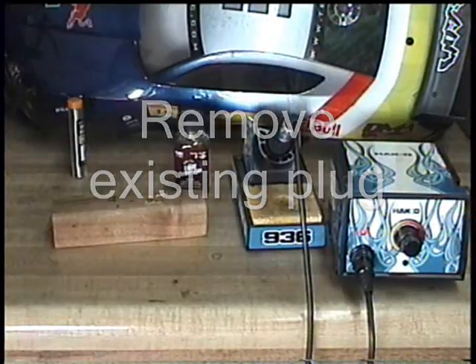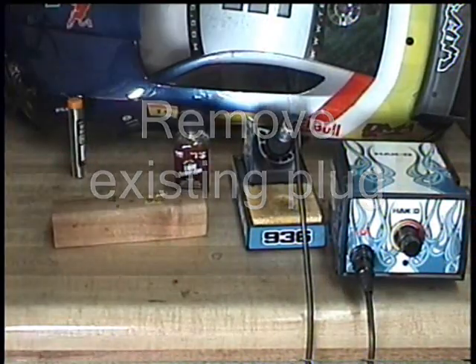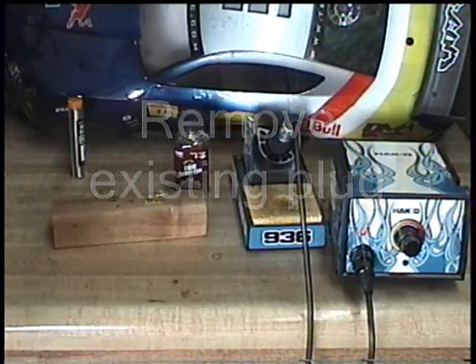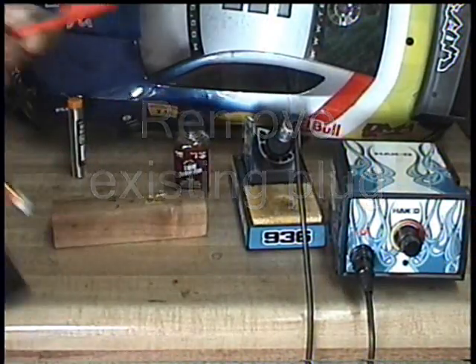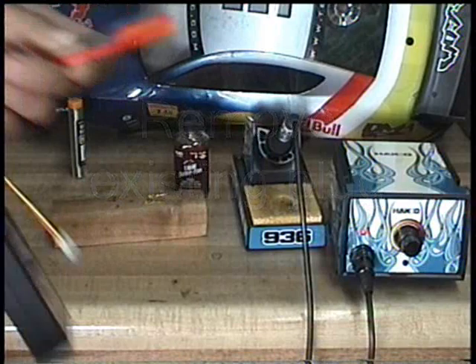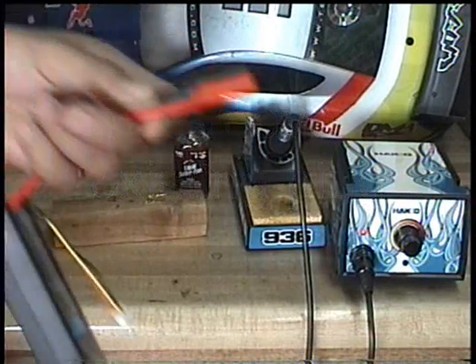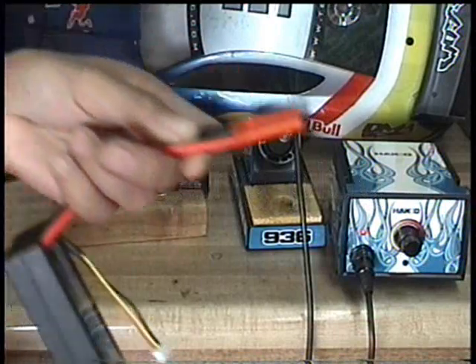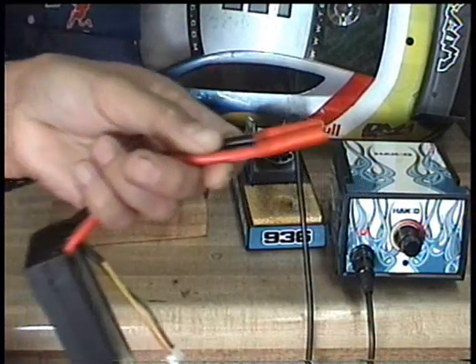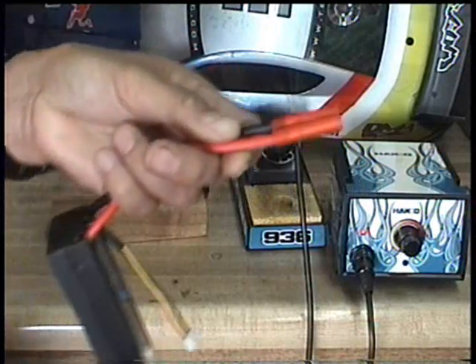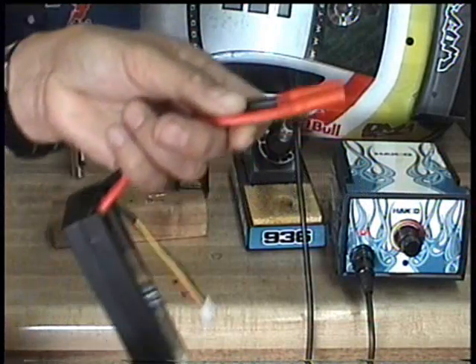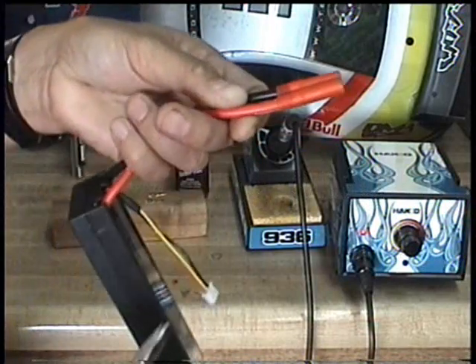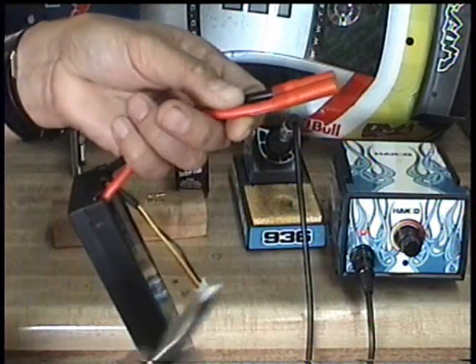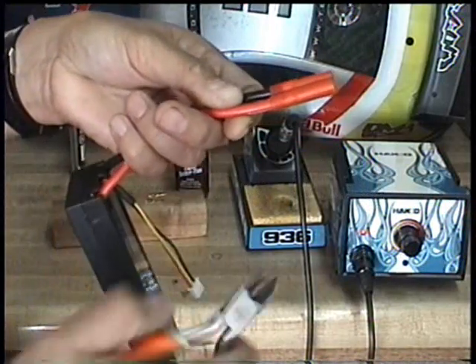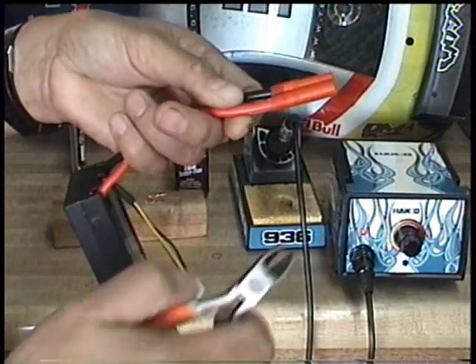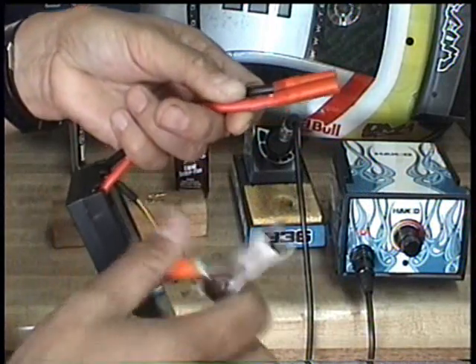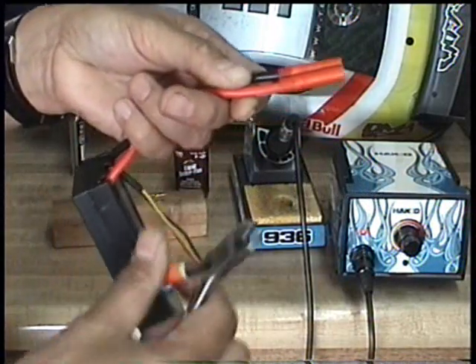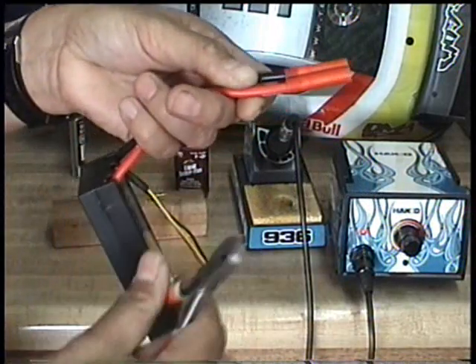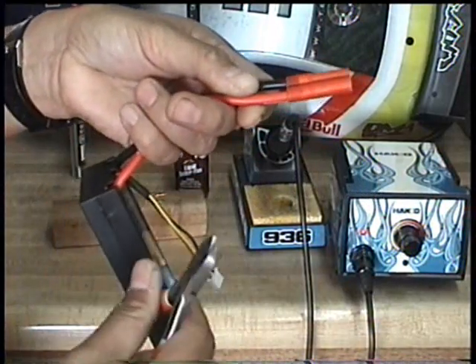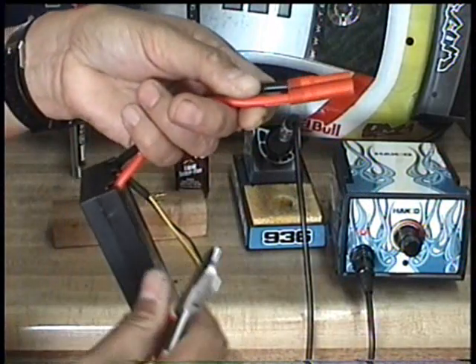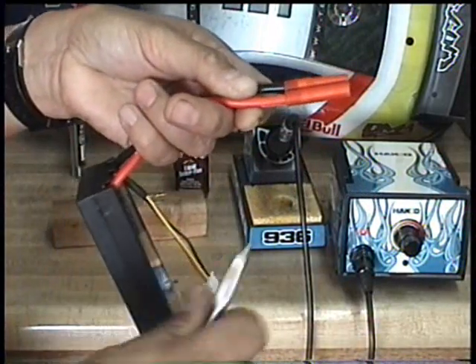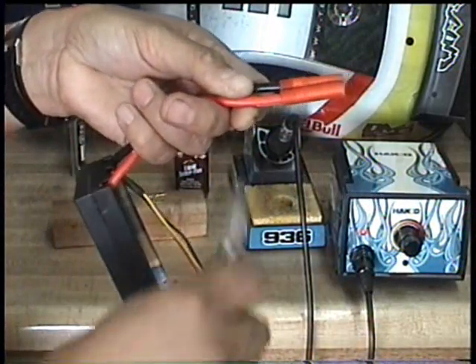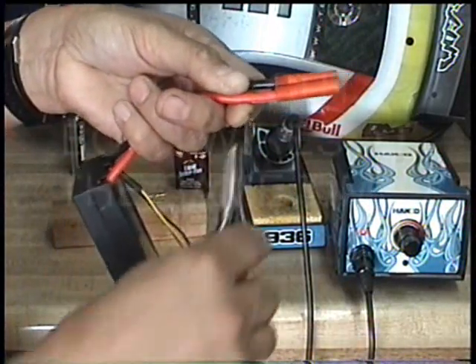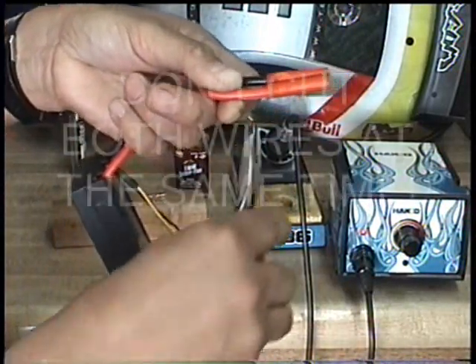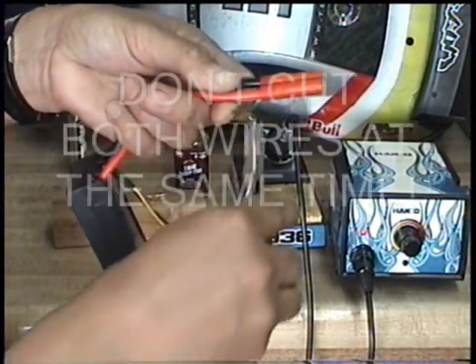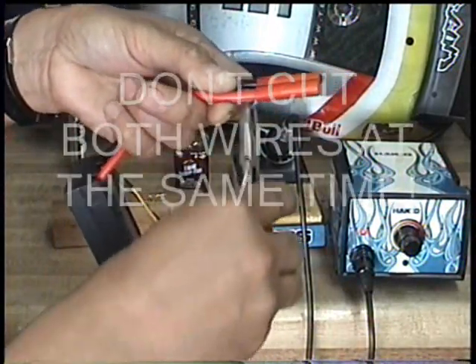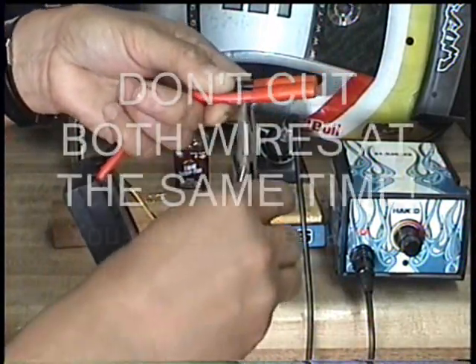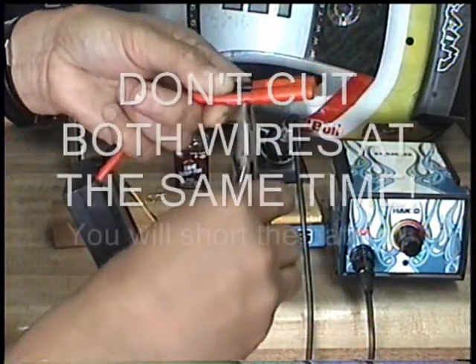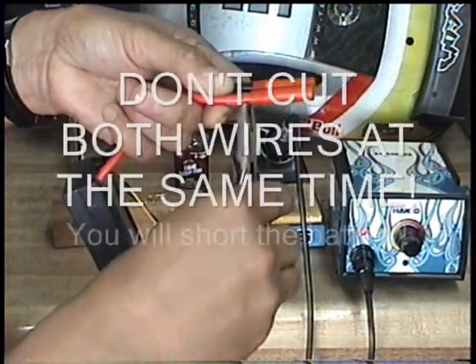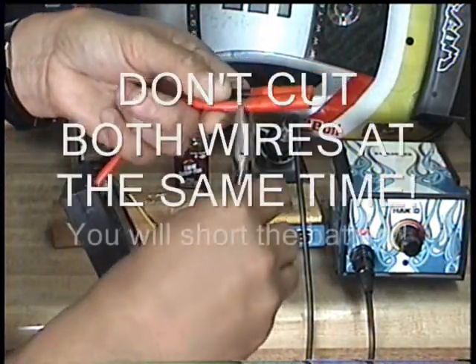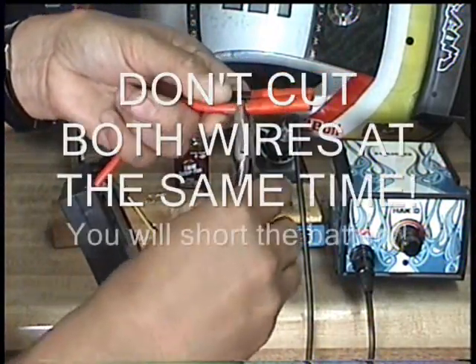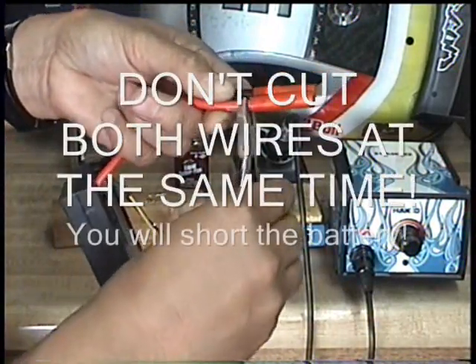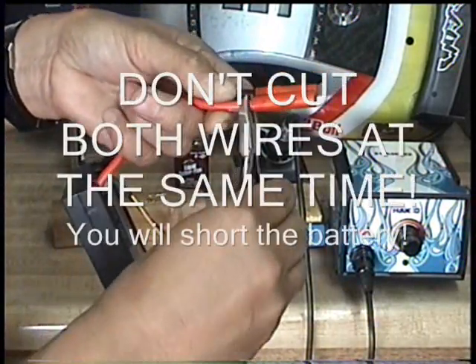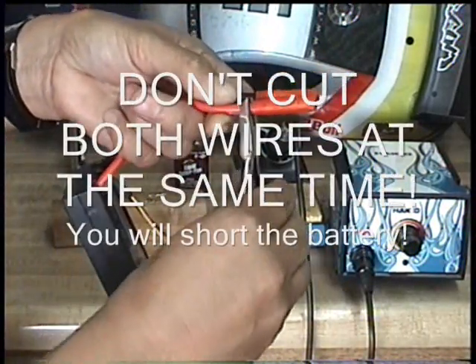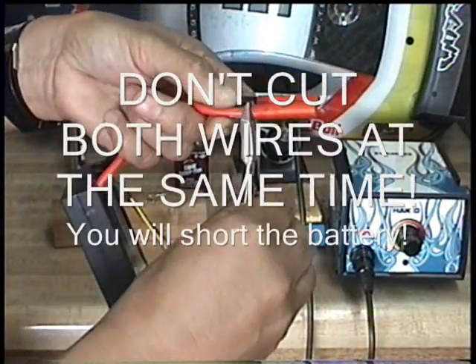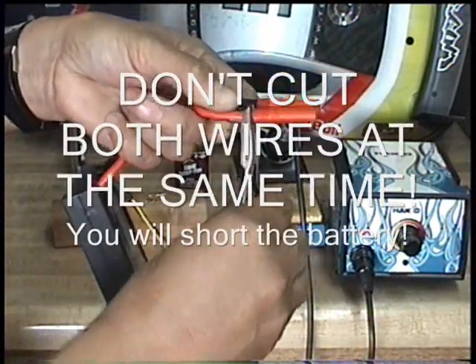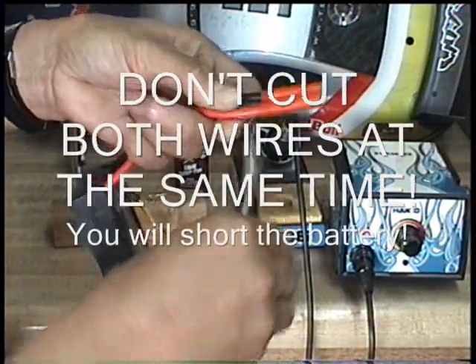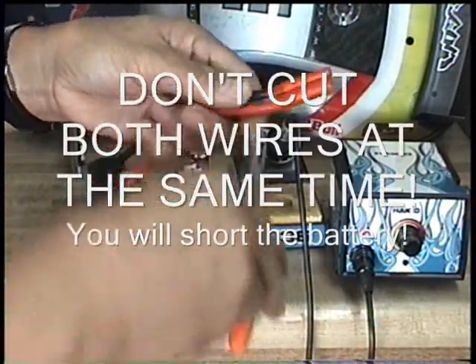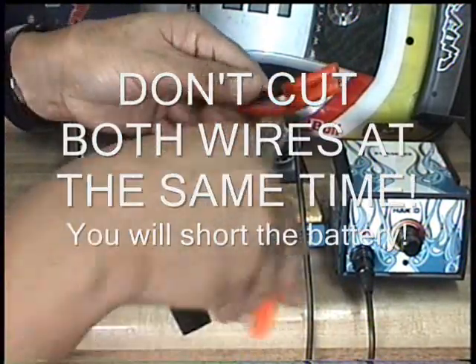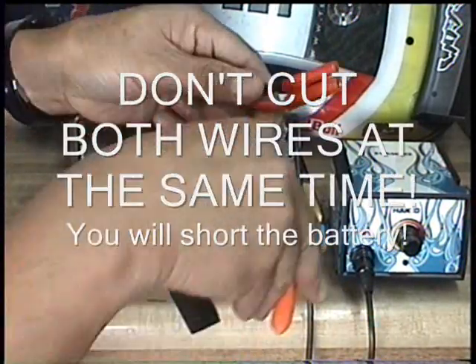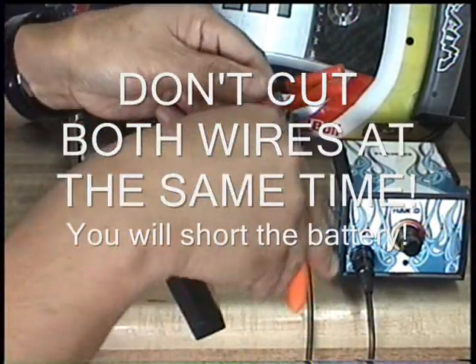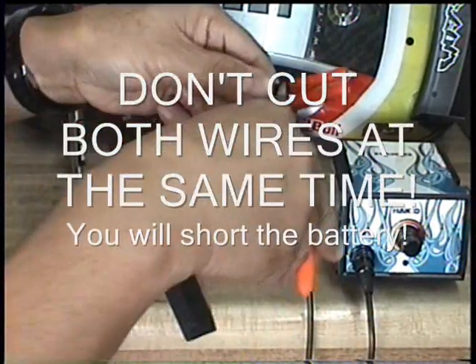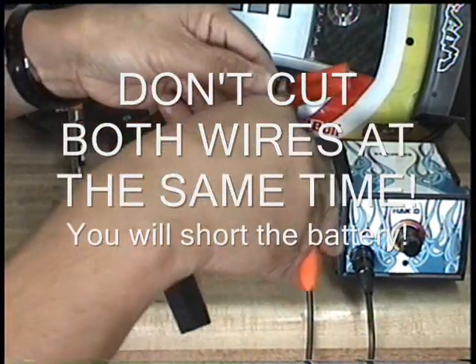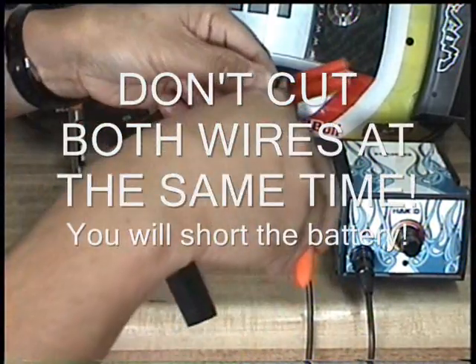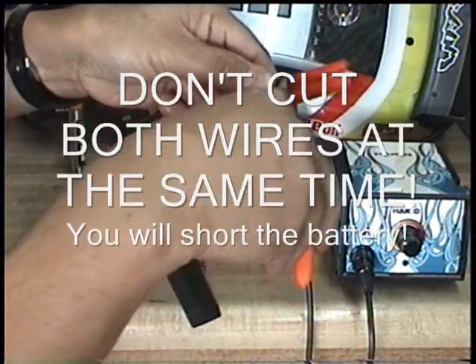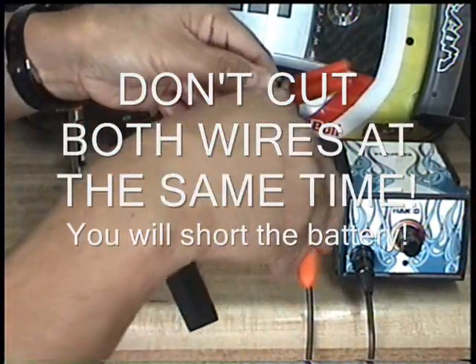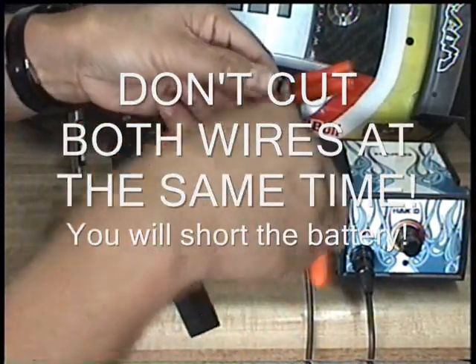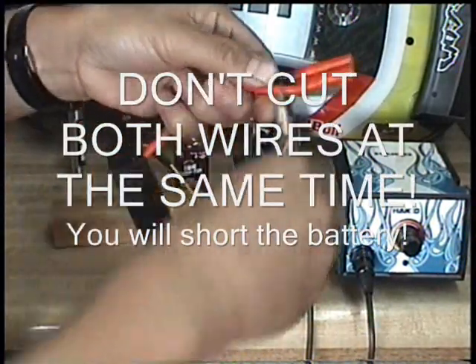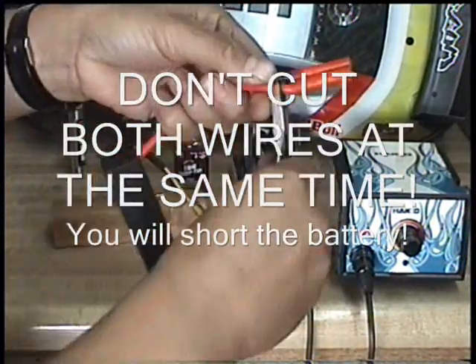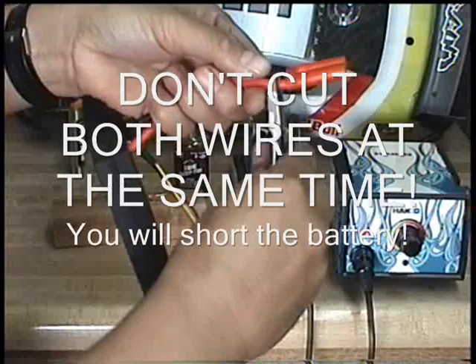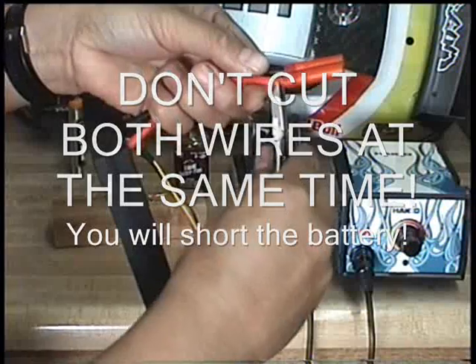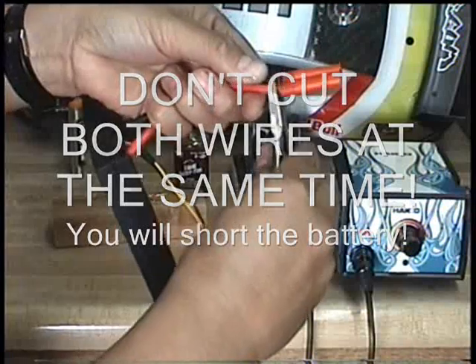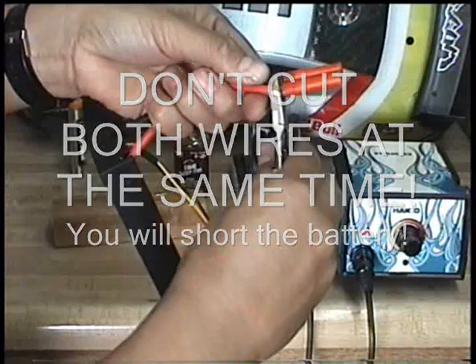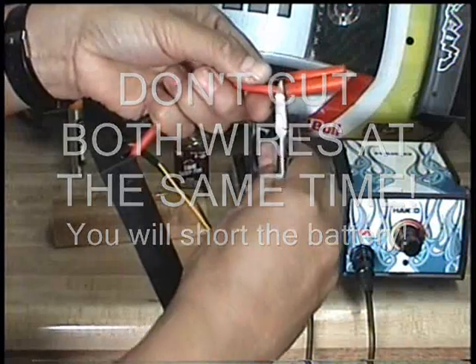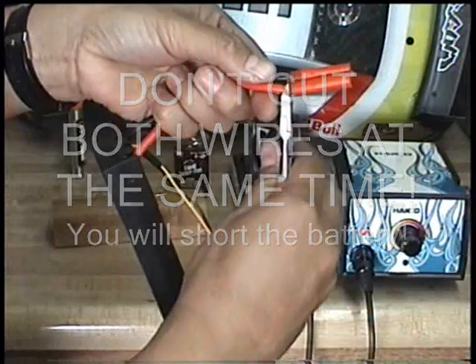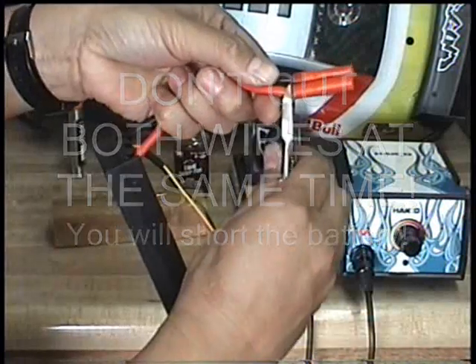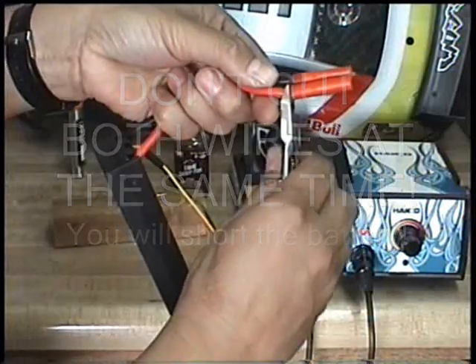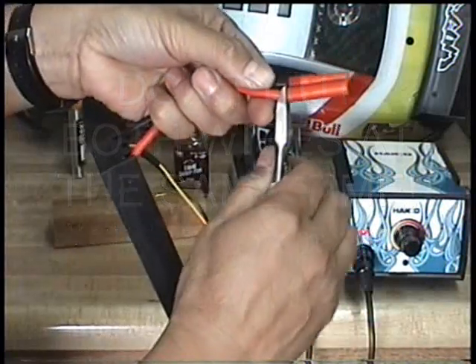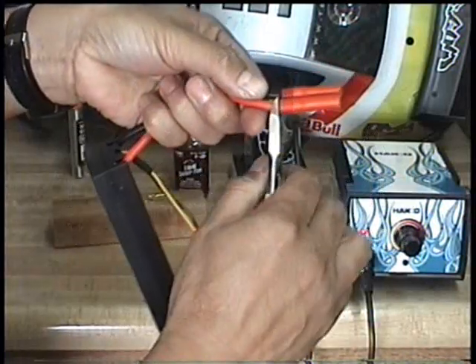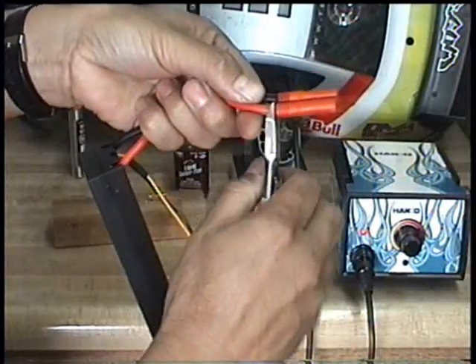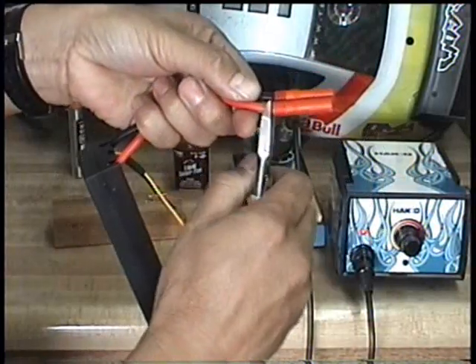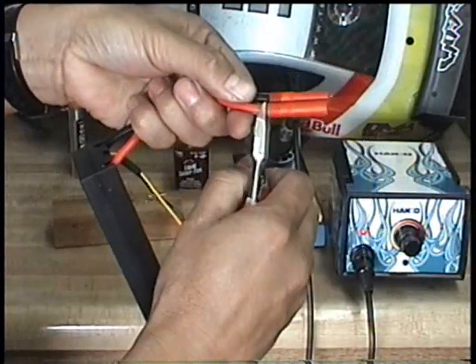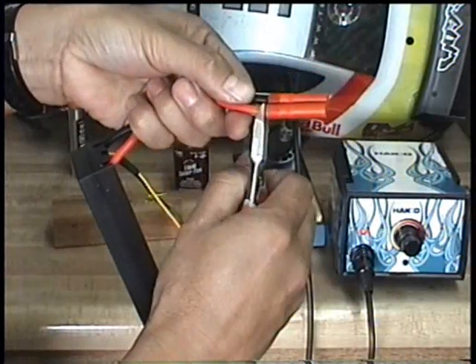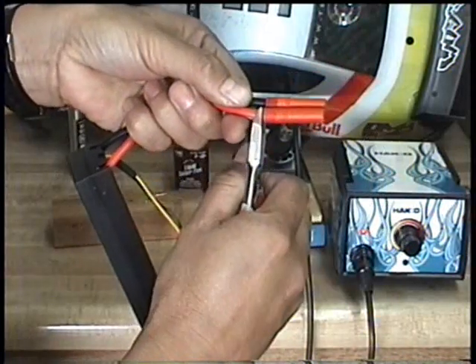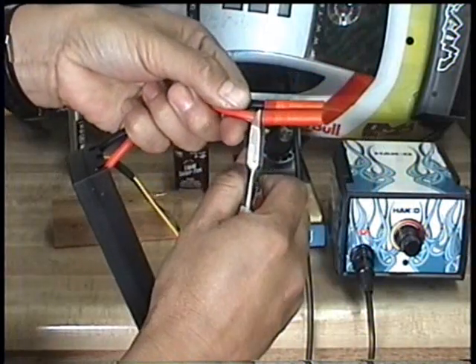First thing we'll do — clip one at a time. Don't clip them both. You don't want to clip them both at once. We'll clip the first one.